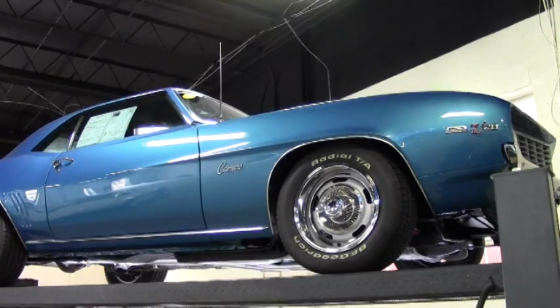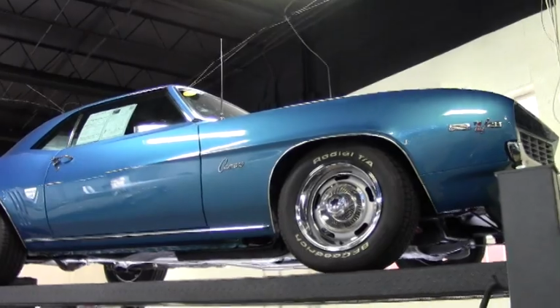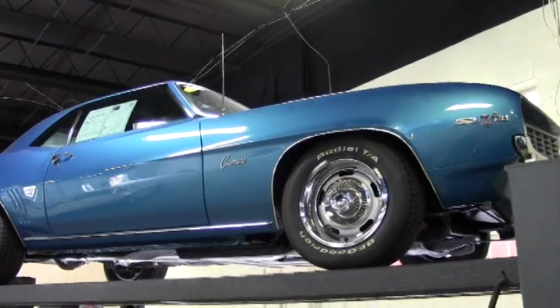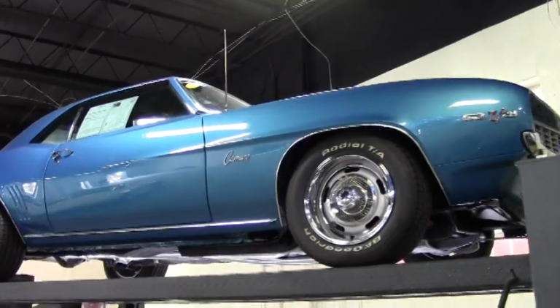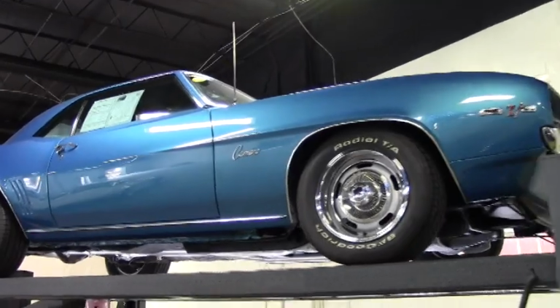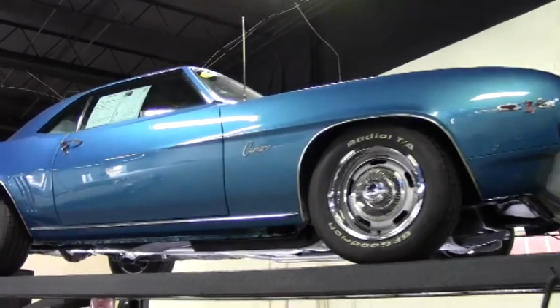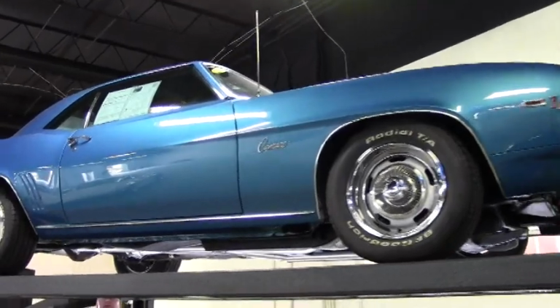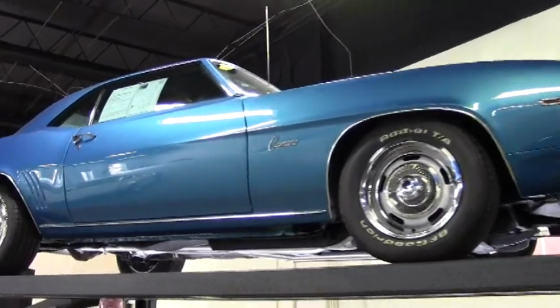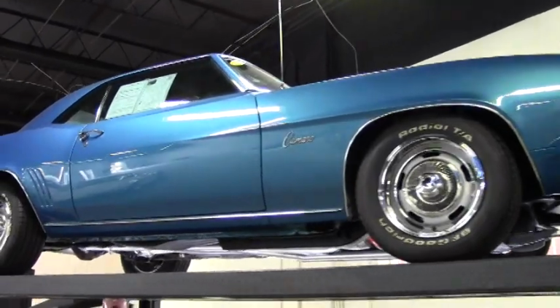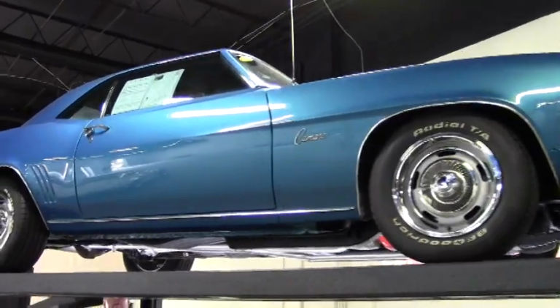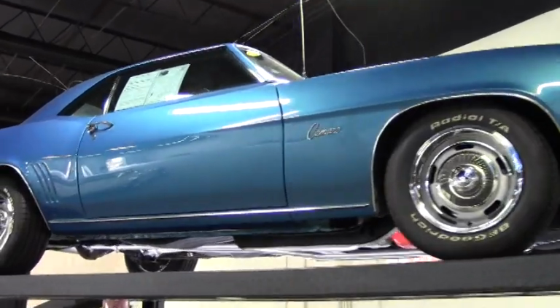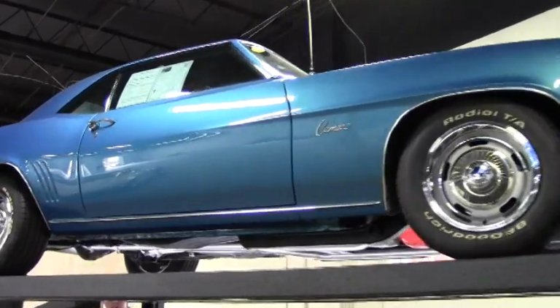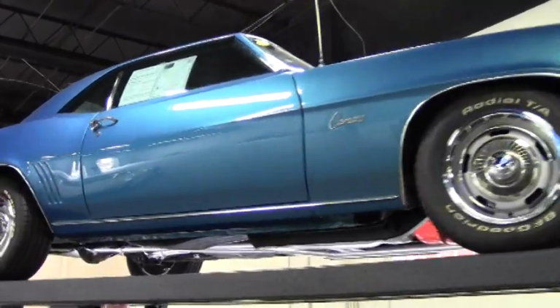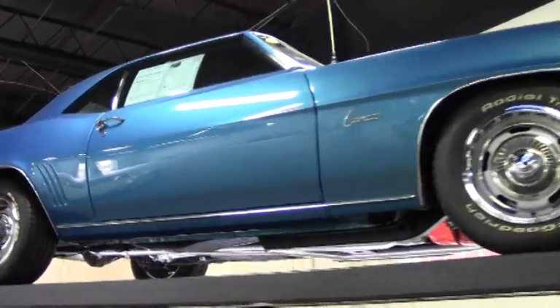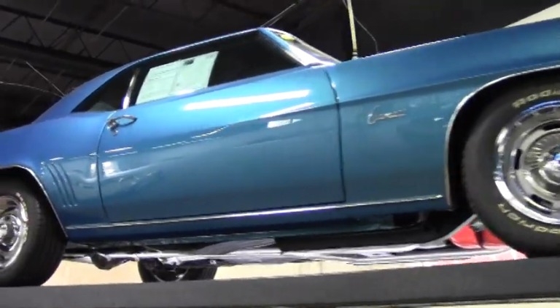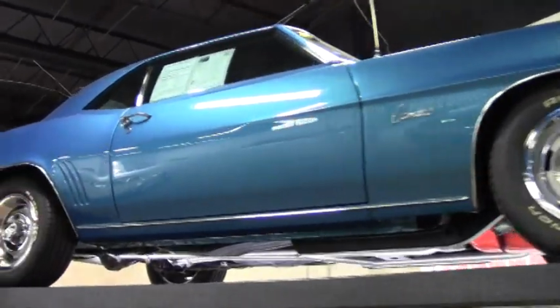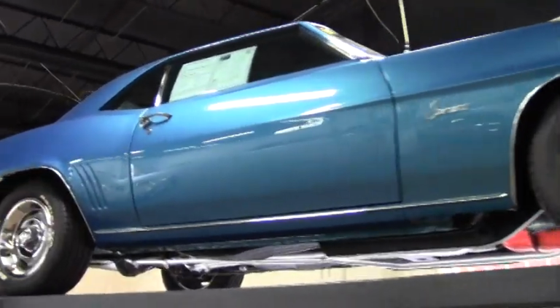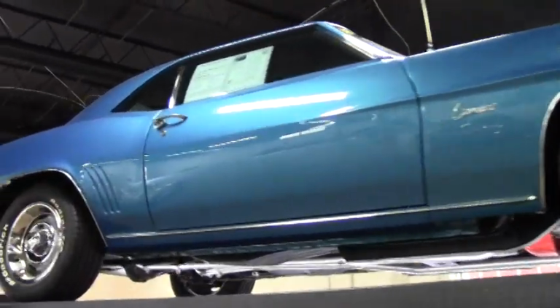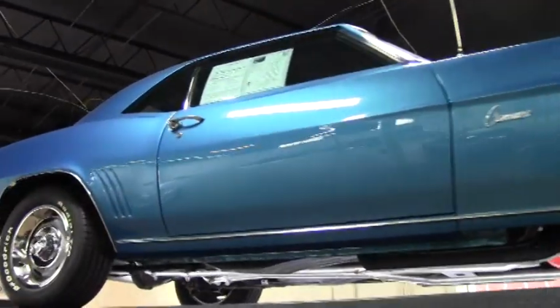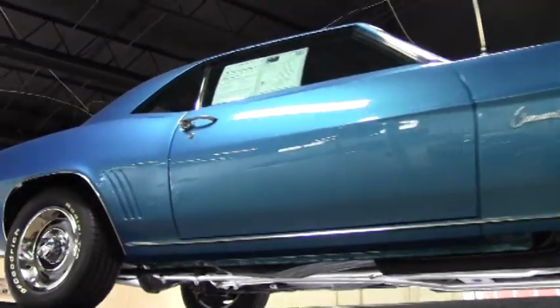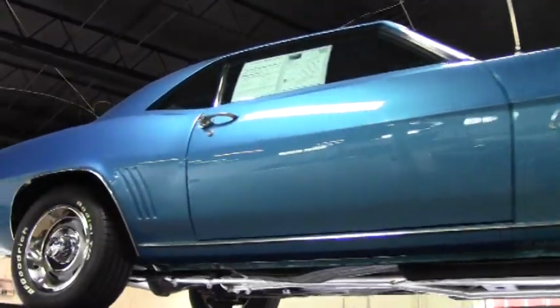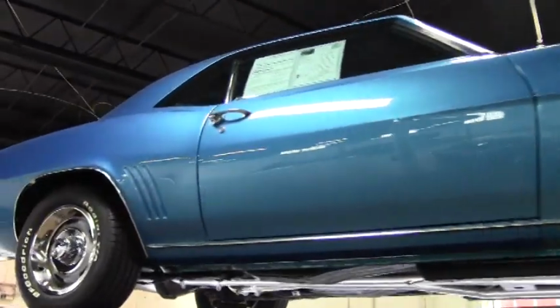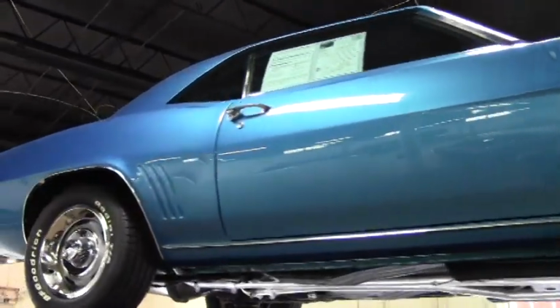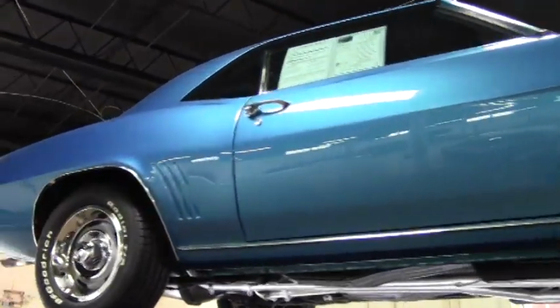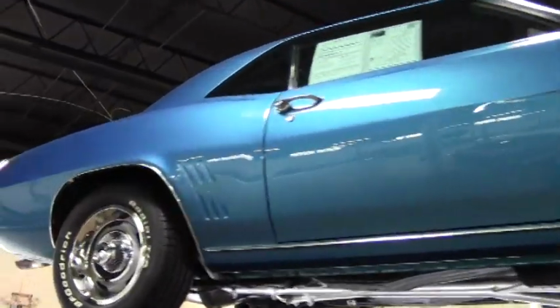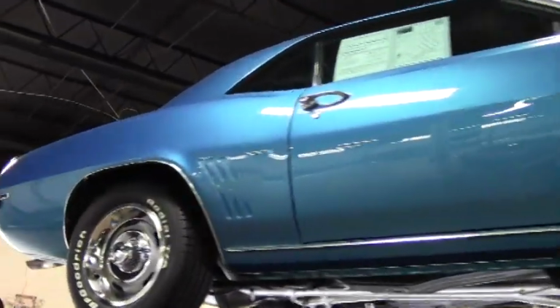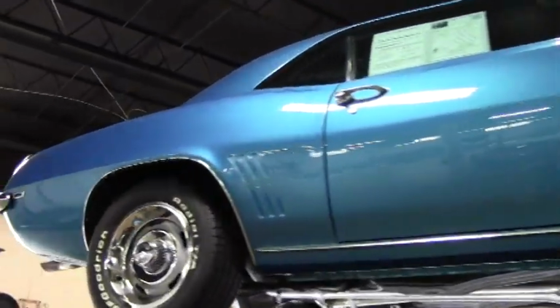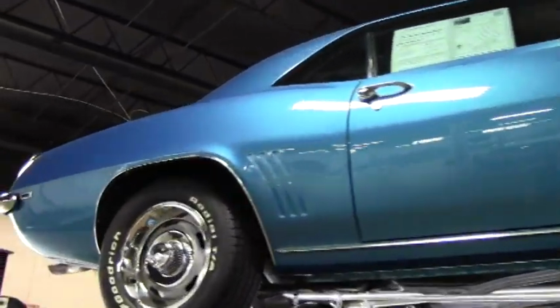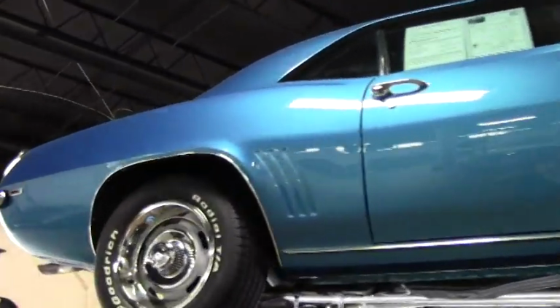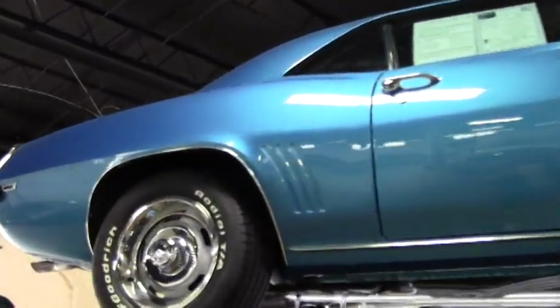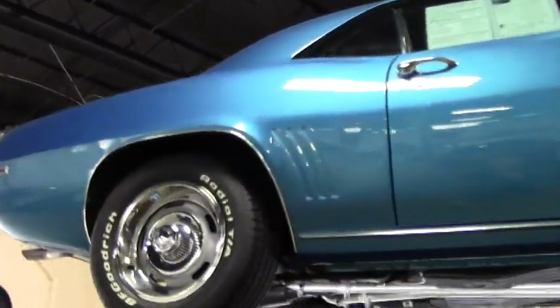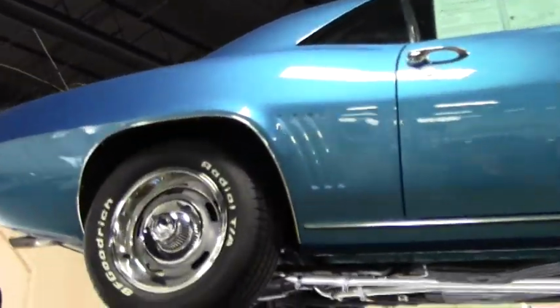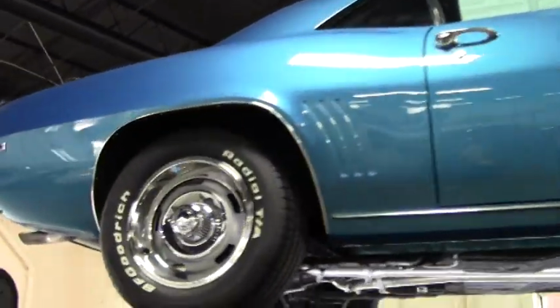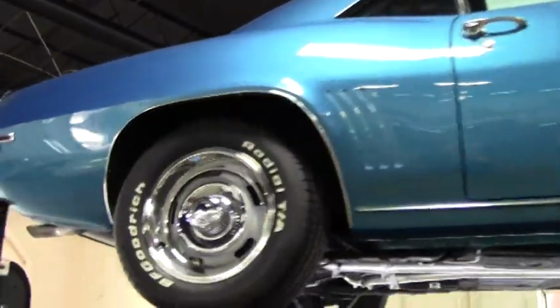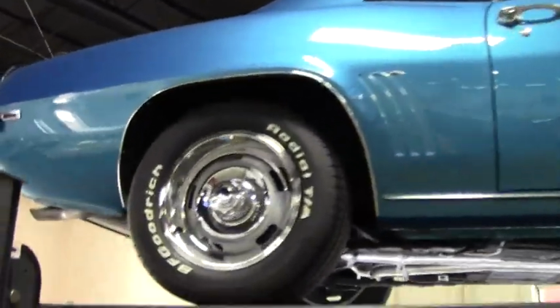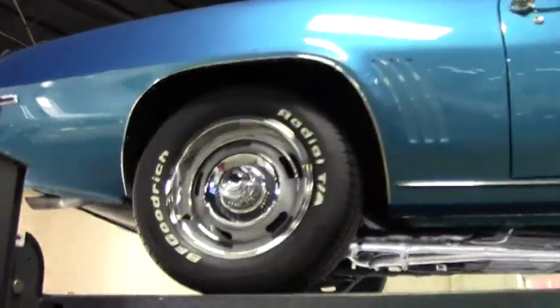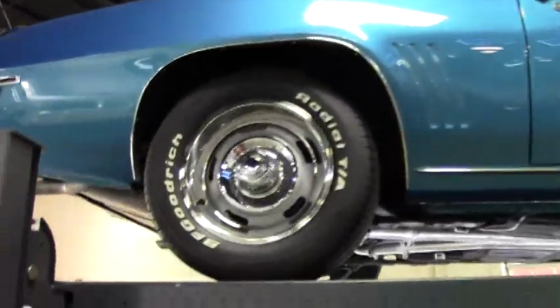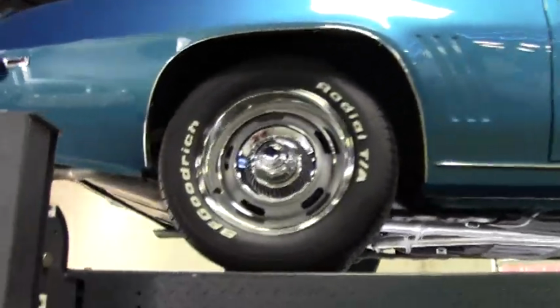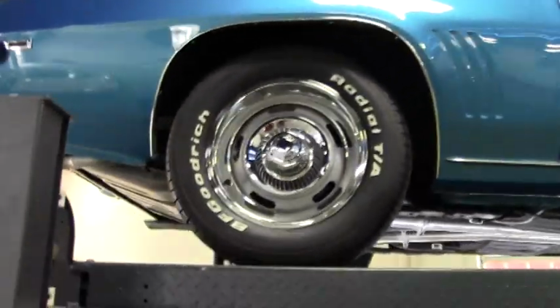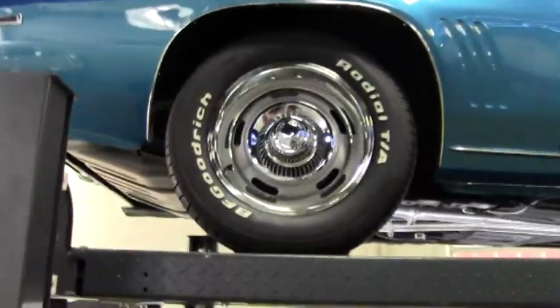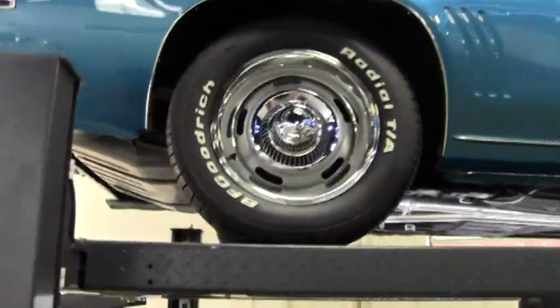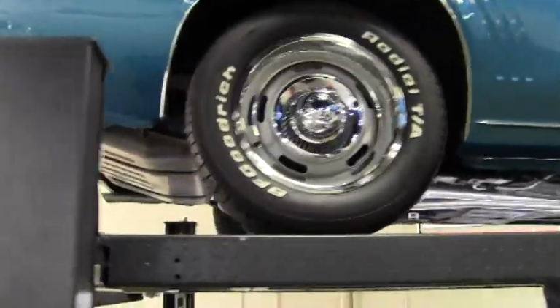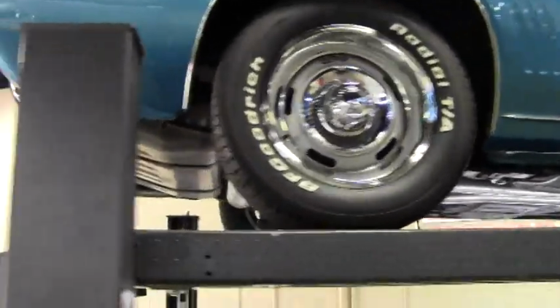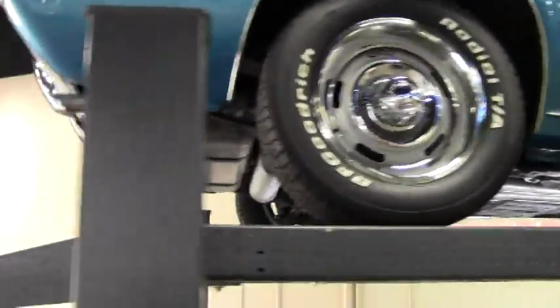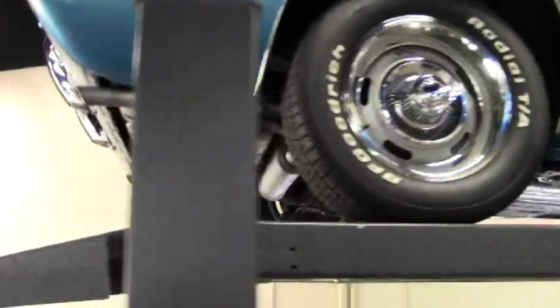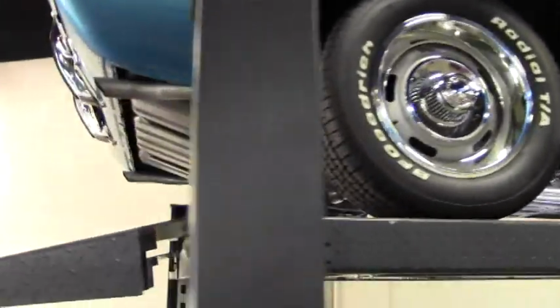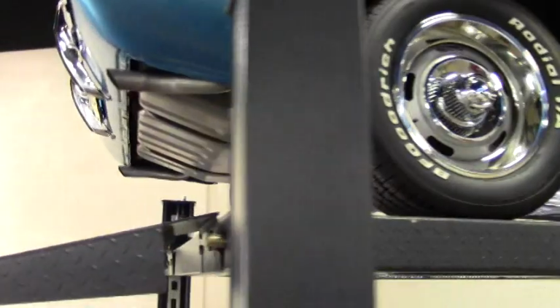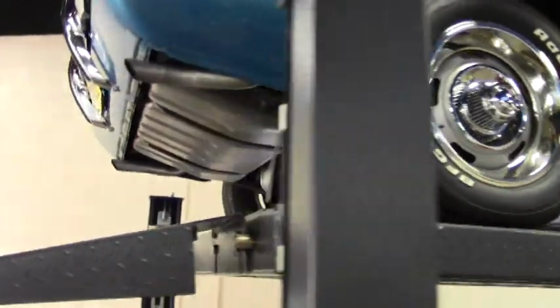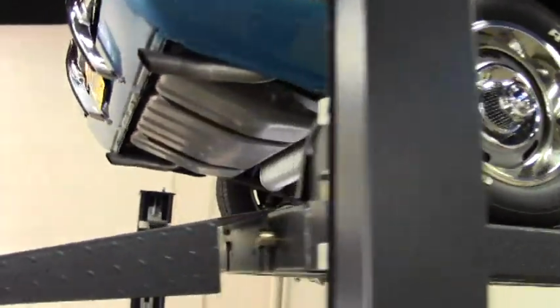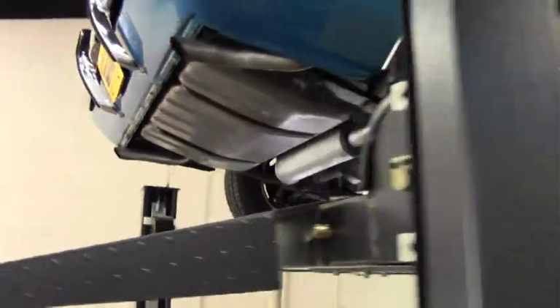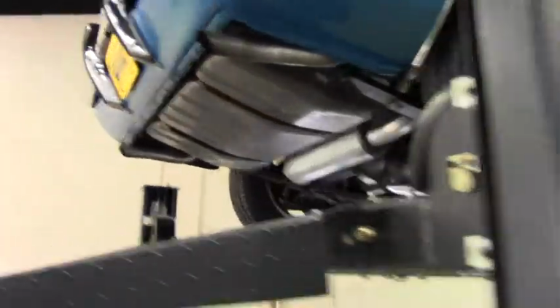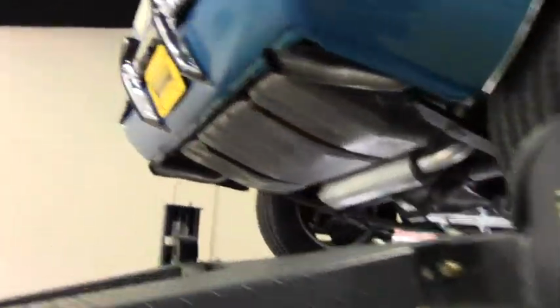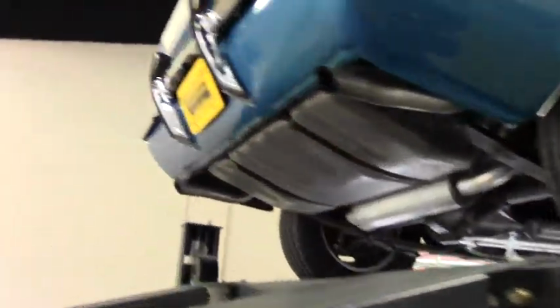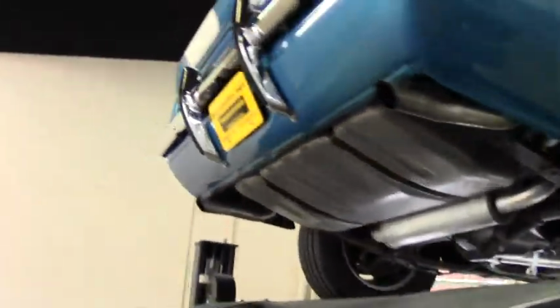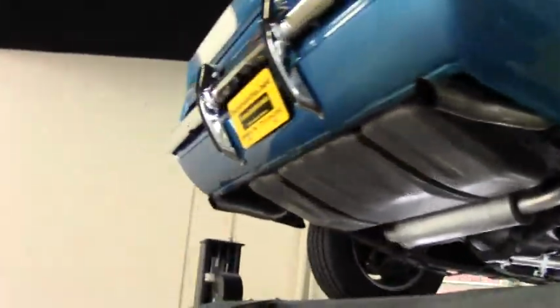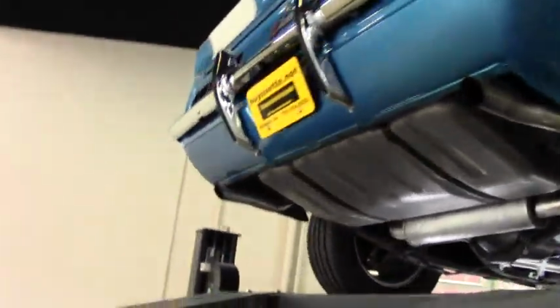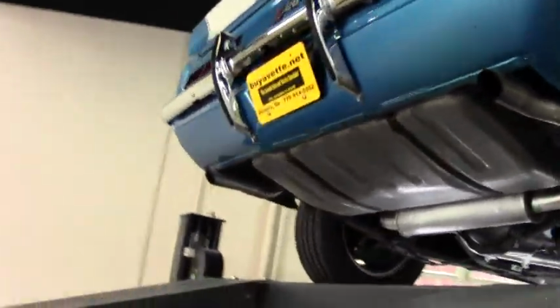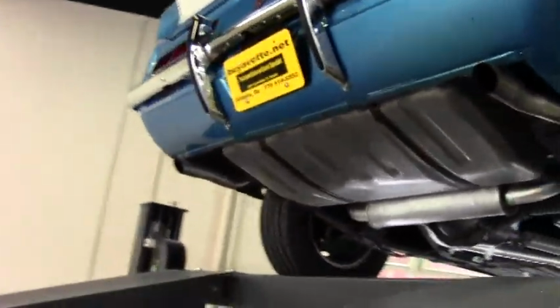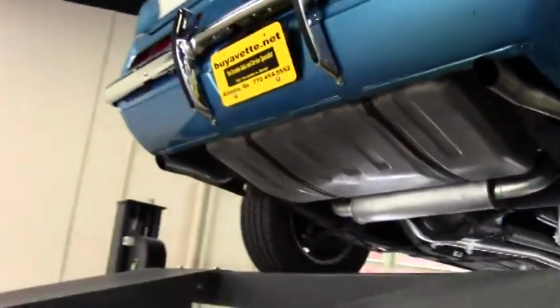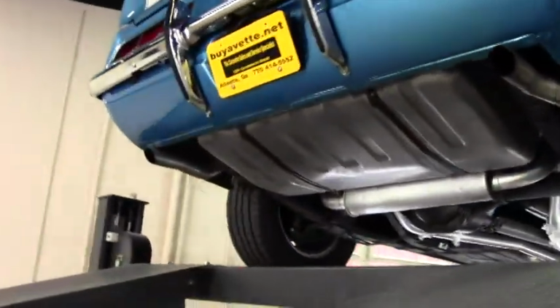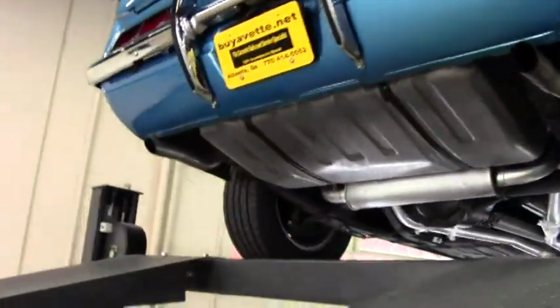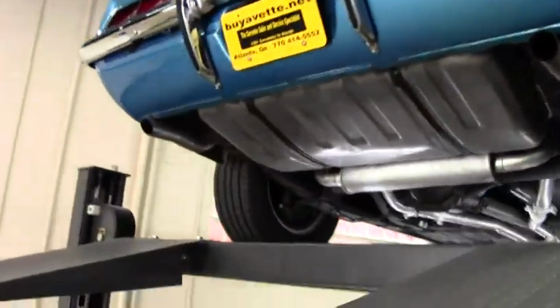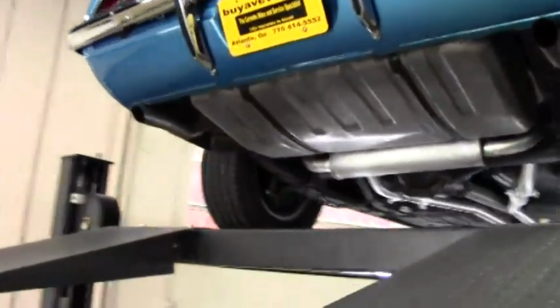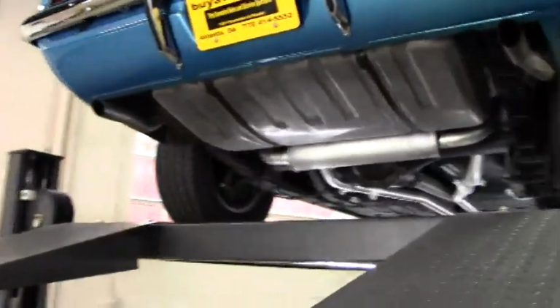Welcome back to Buy a Vet. John Ovenkovich here. We're going to take a look underneath this beautiful 69 Z28 Corvette.